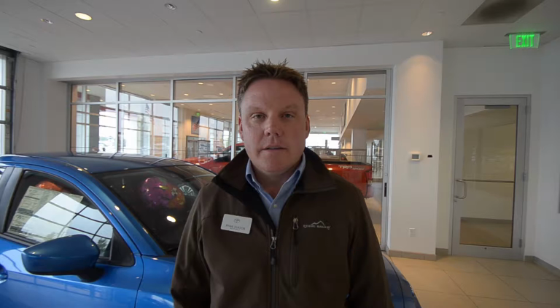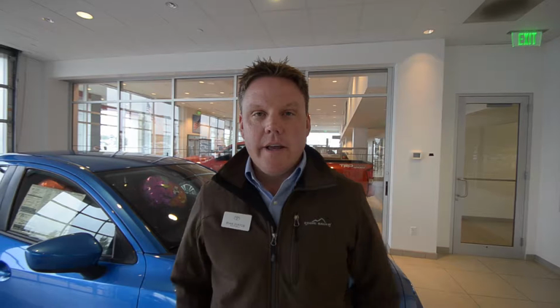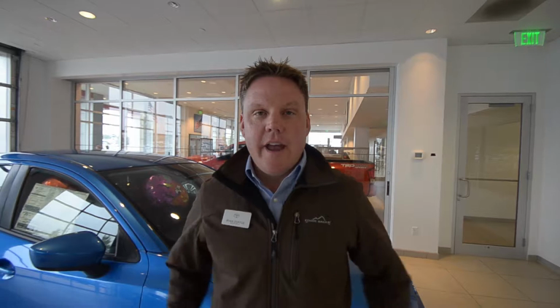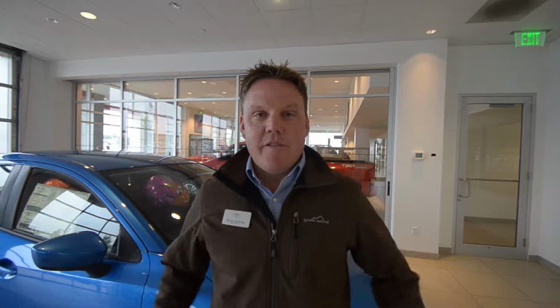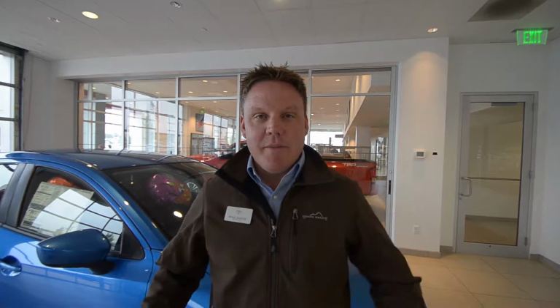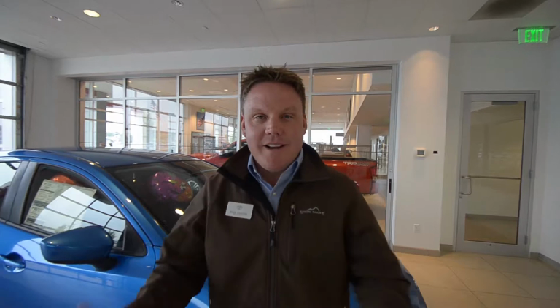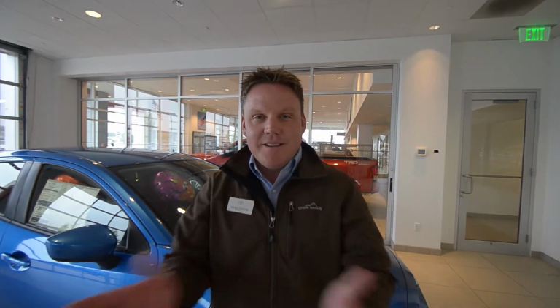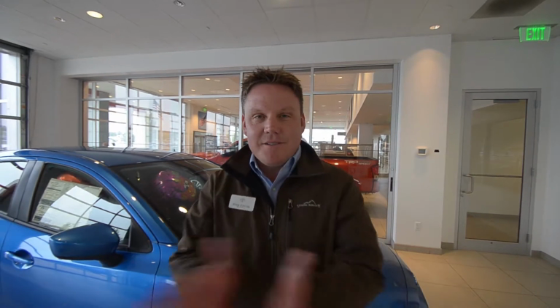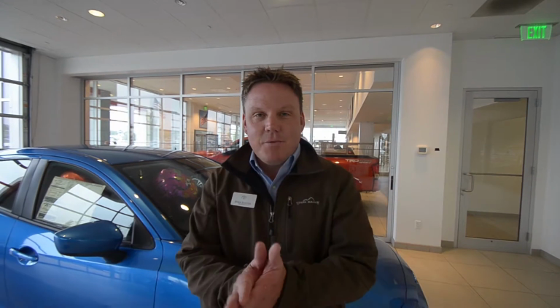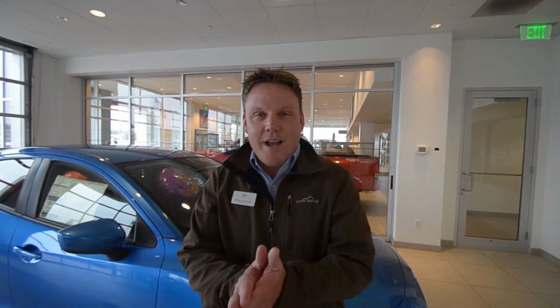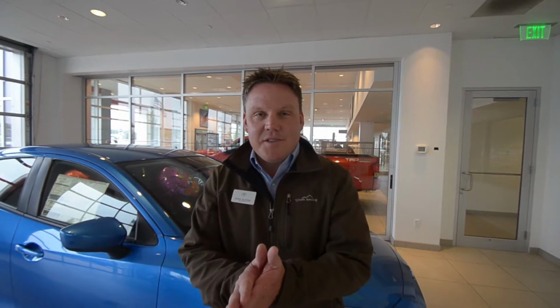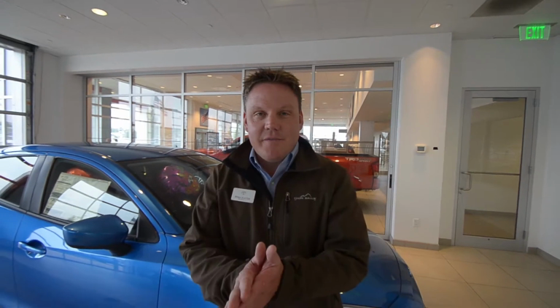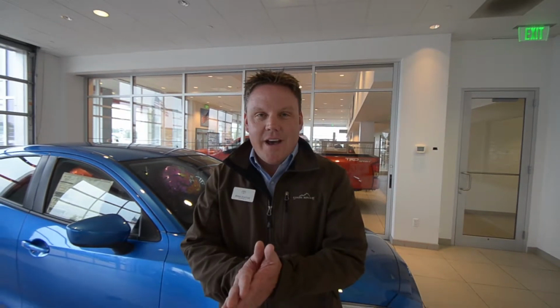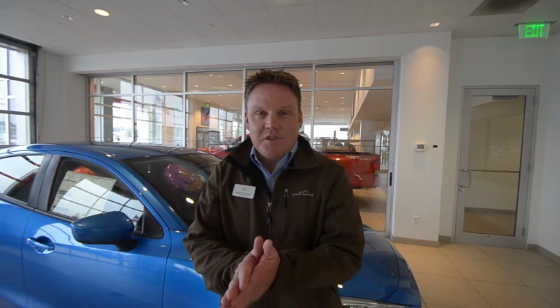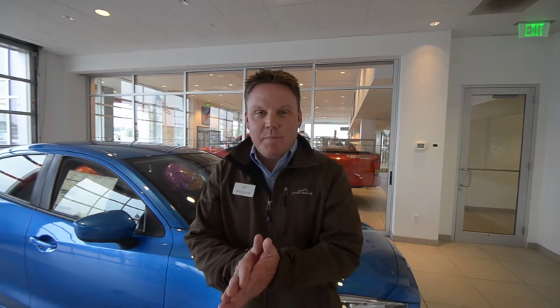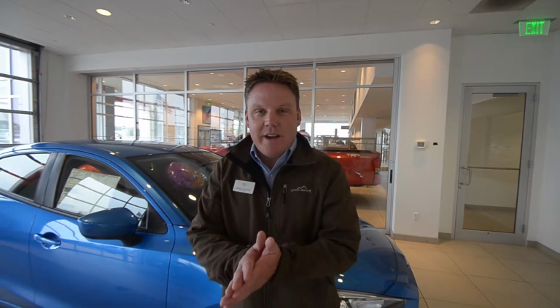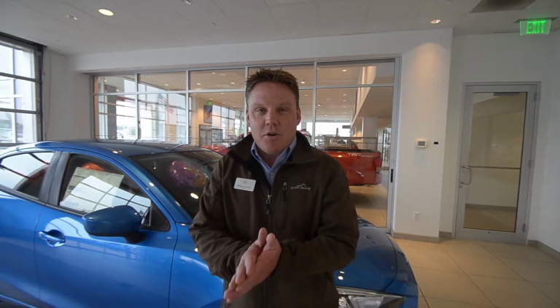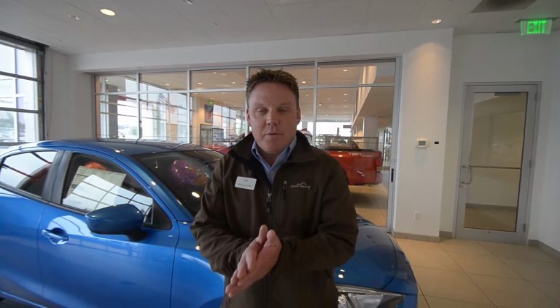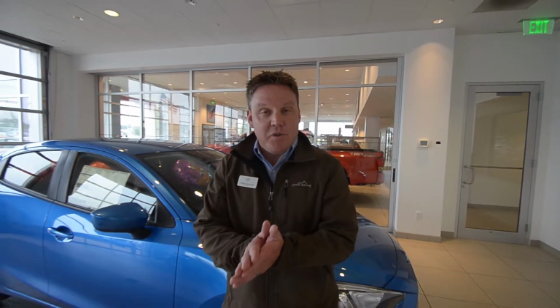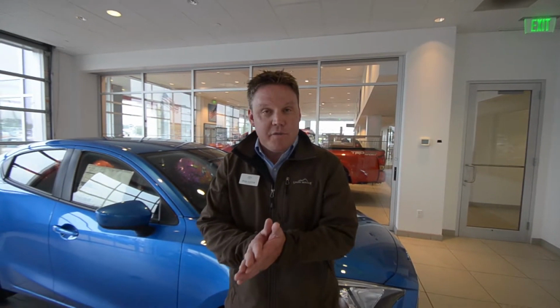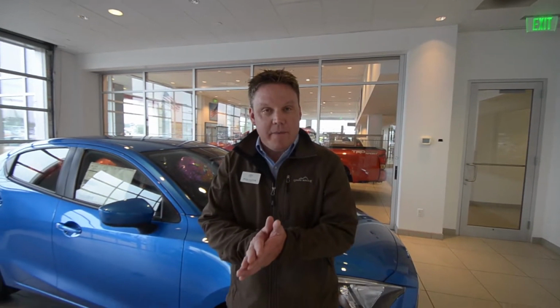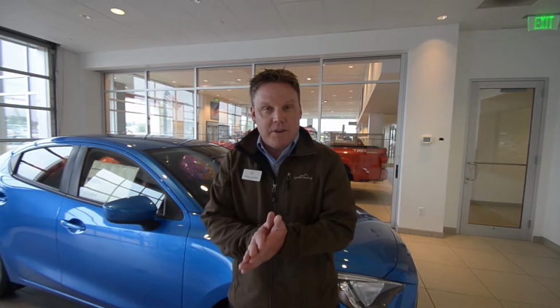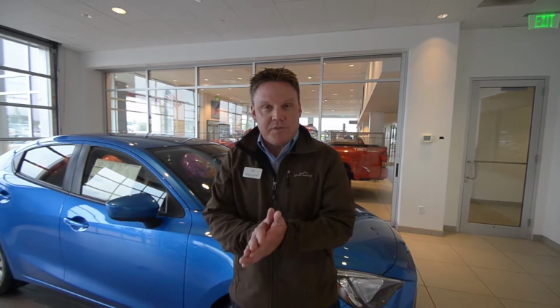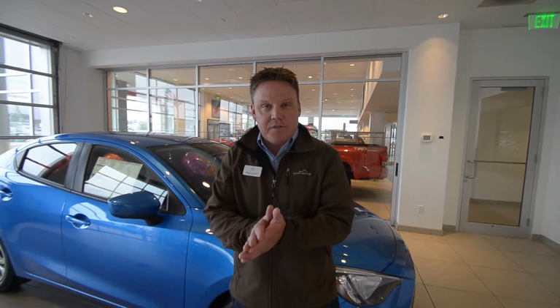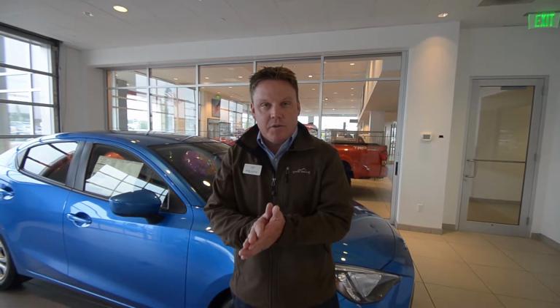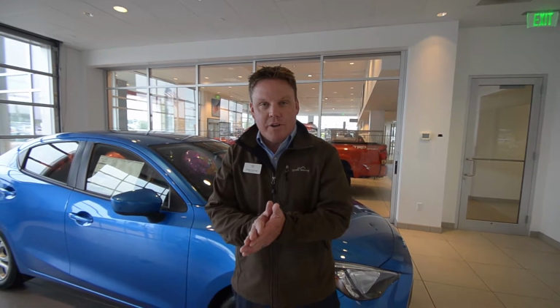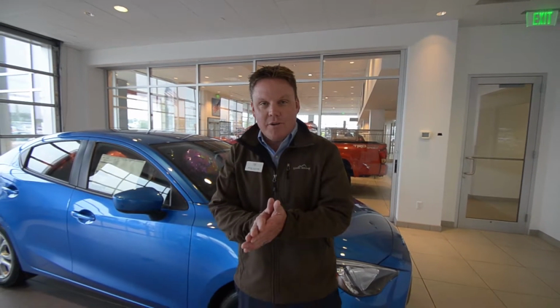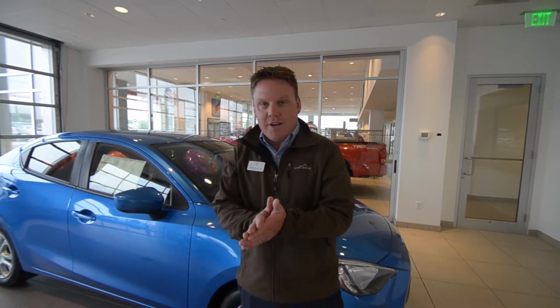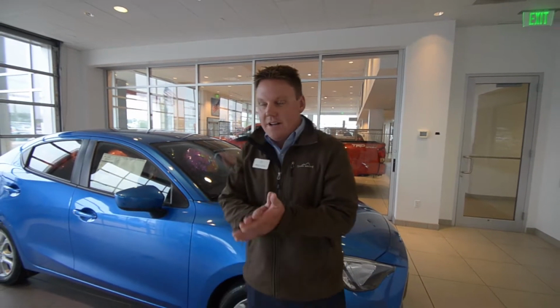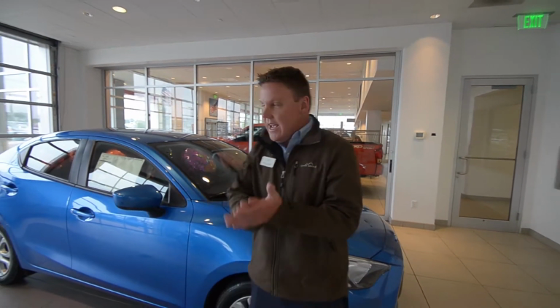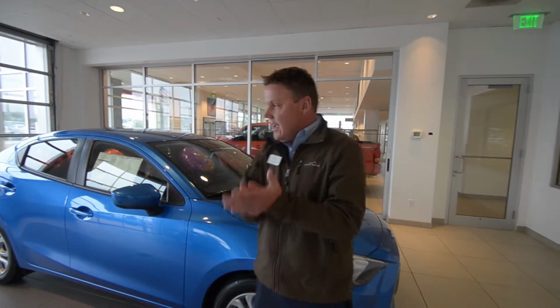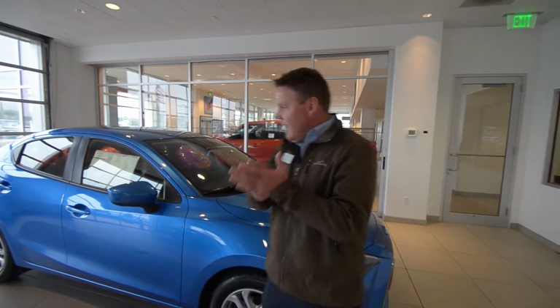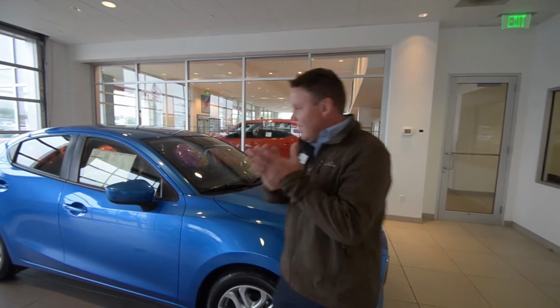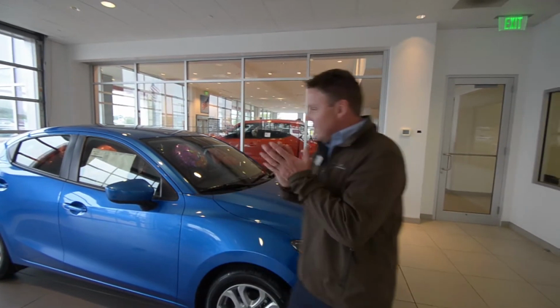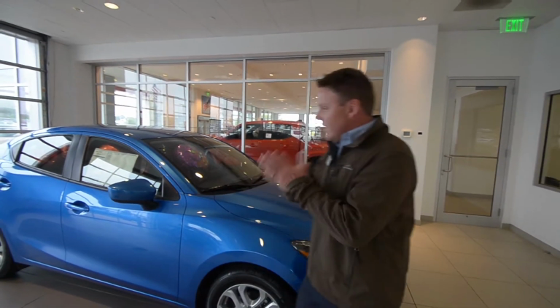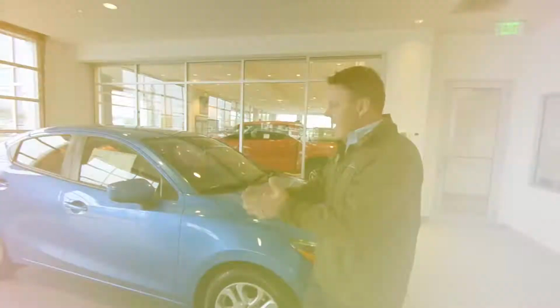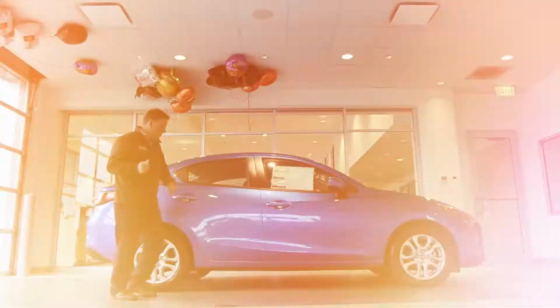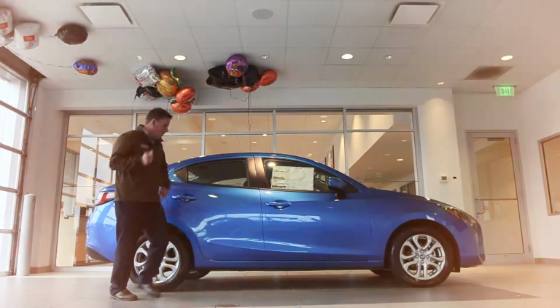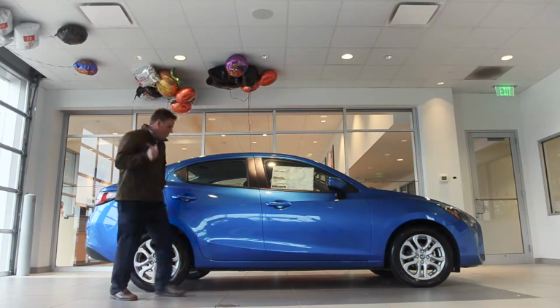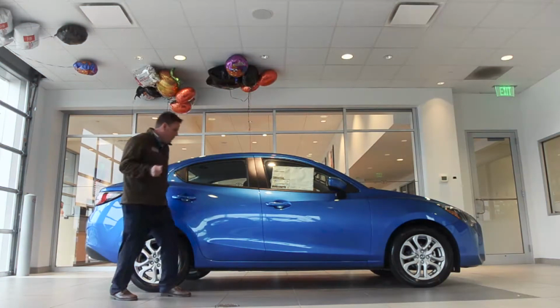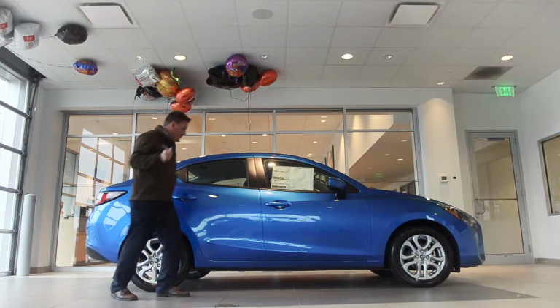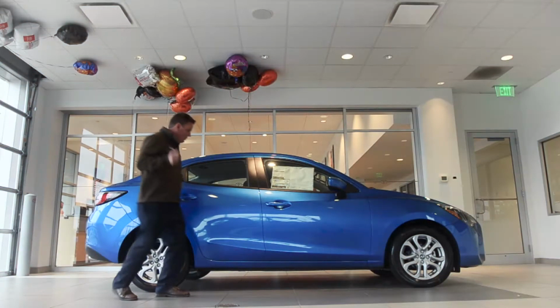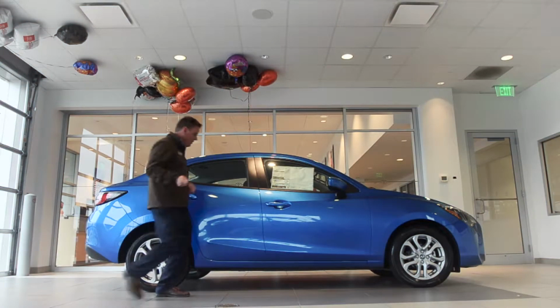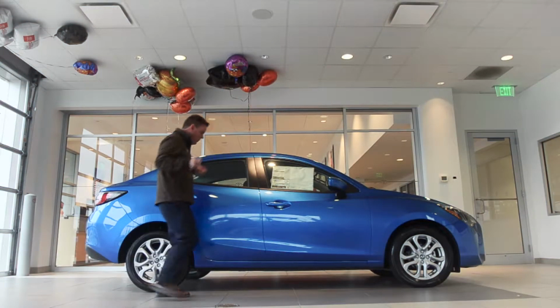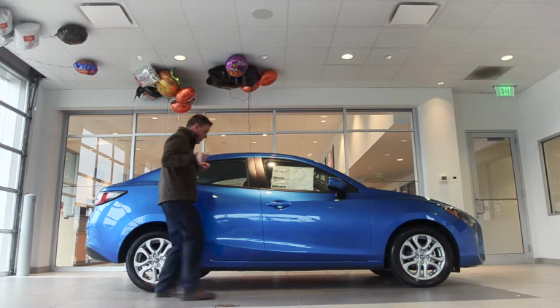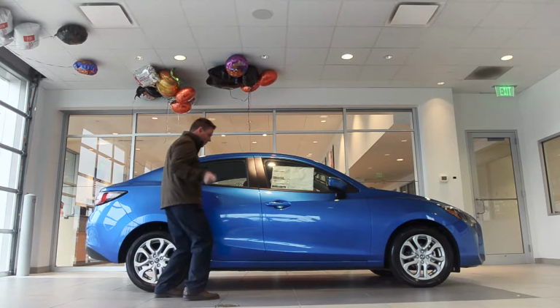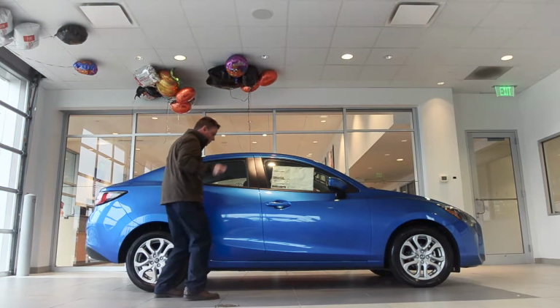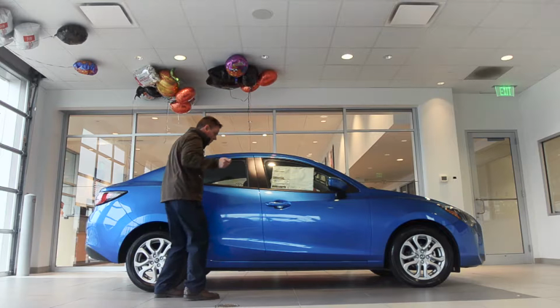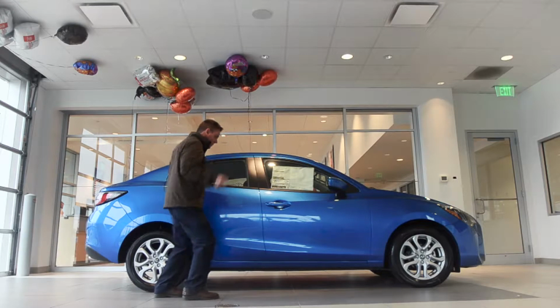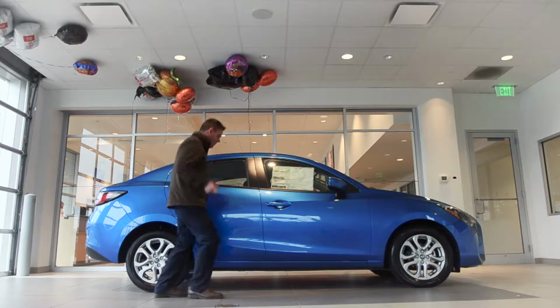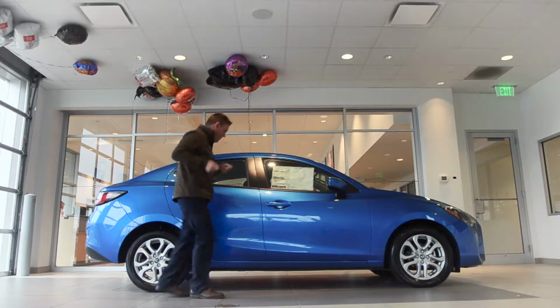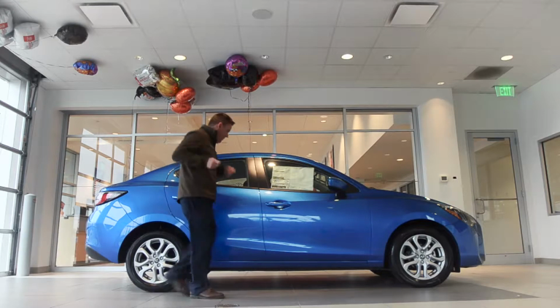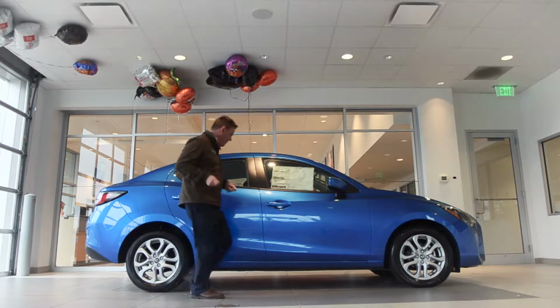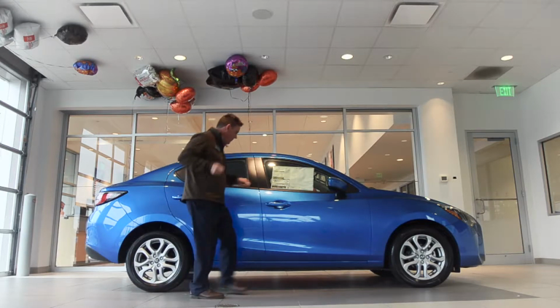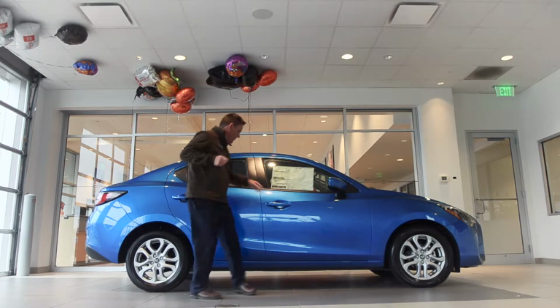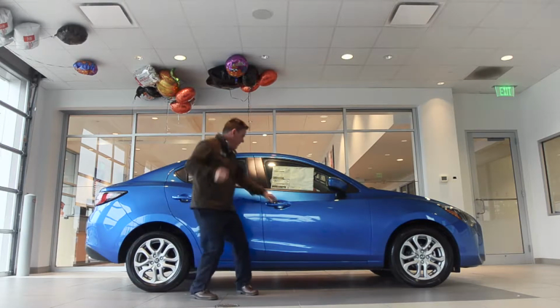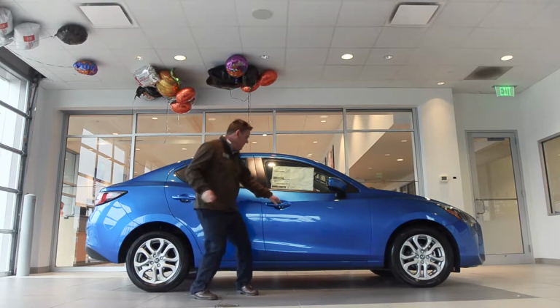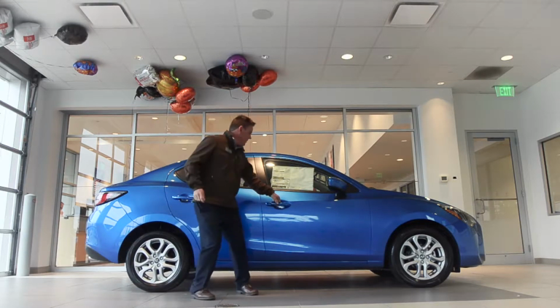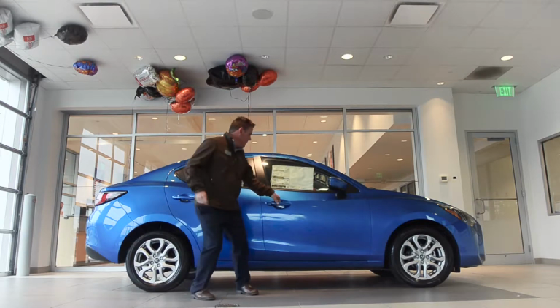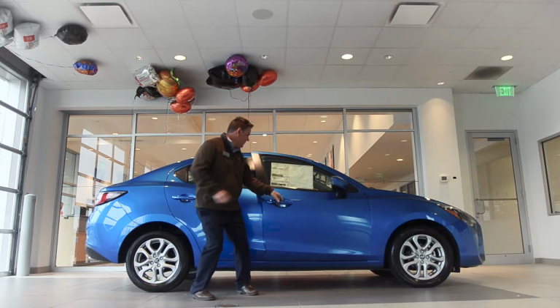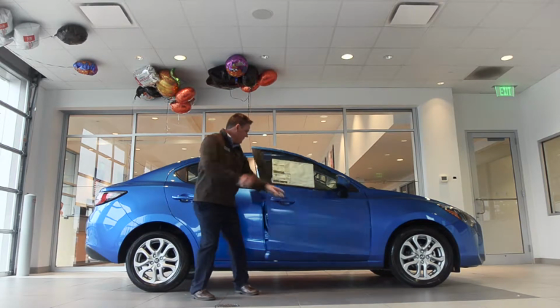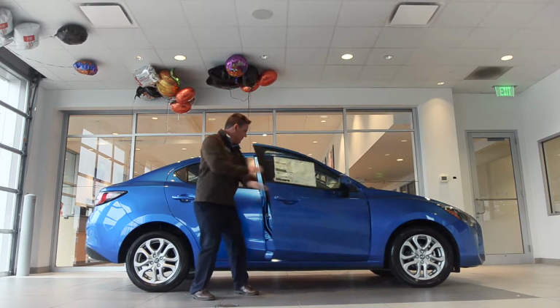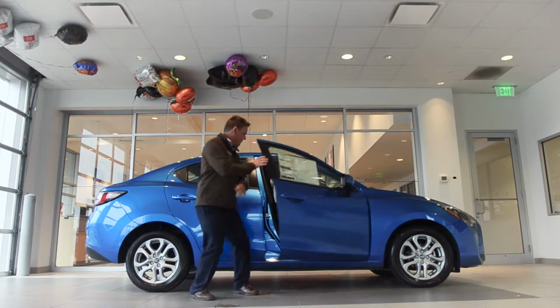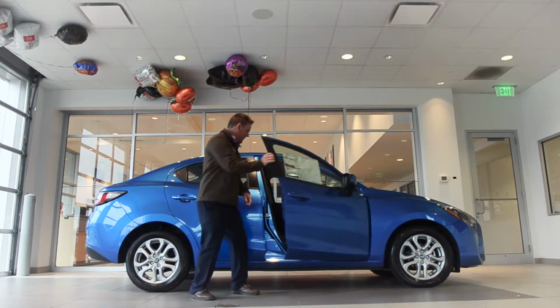Hey everybody, Ryan Savatis back here with you from Anderson Toyota, and today I am thrilled to be able to discuss this Toyota Yaris iA.